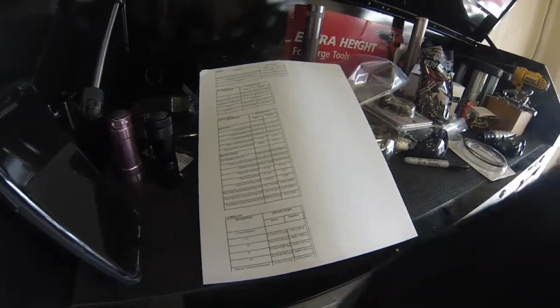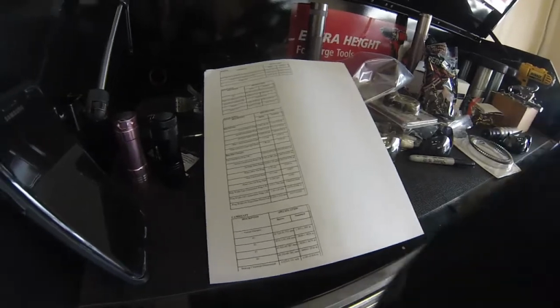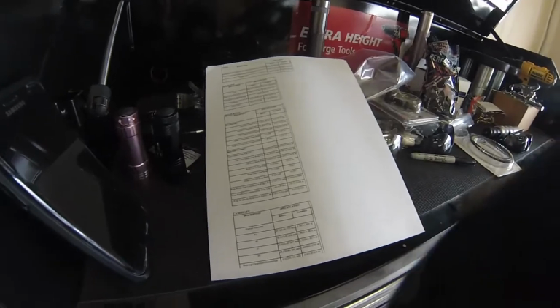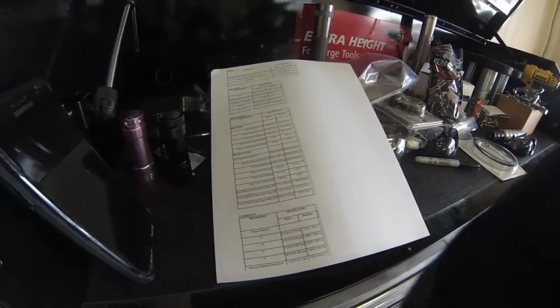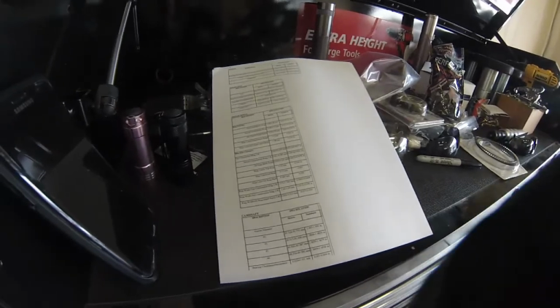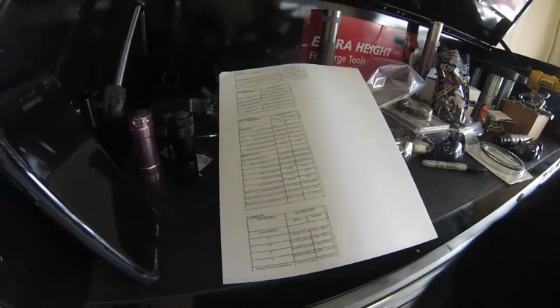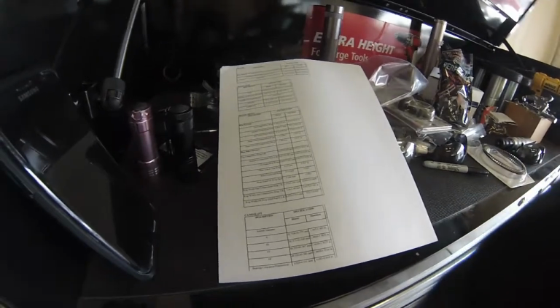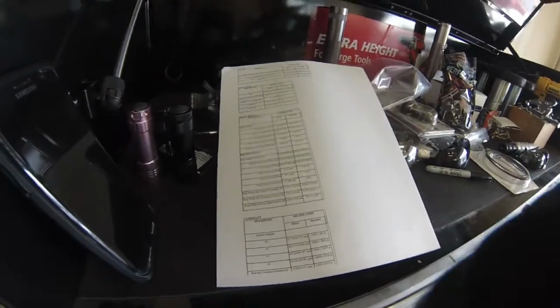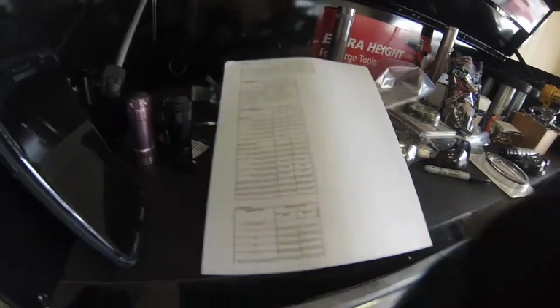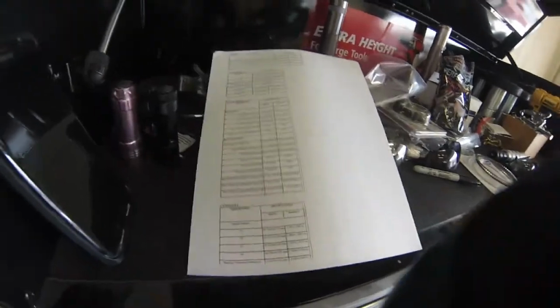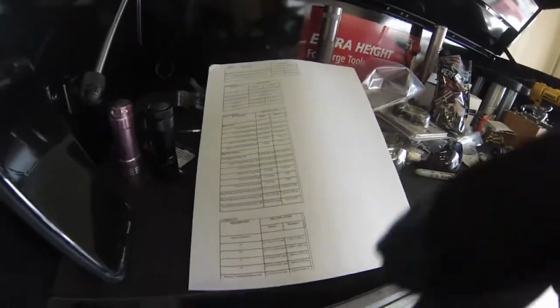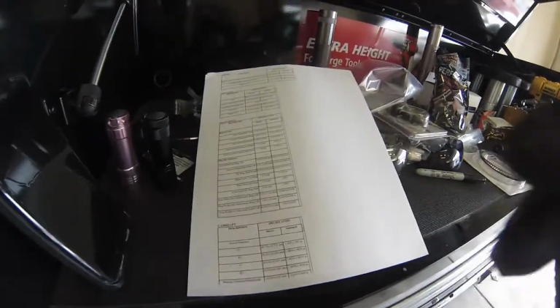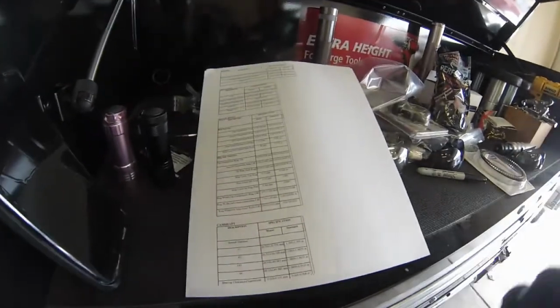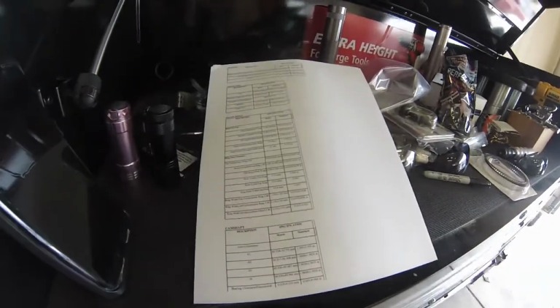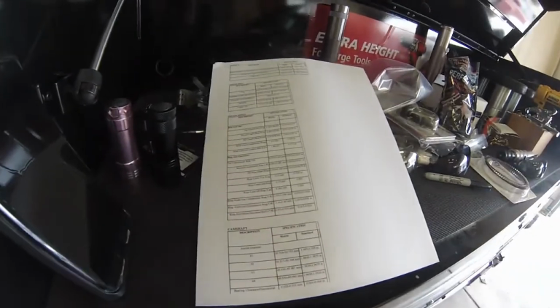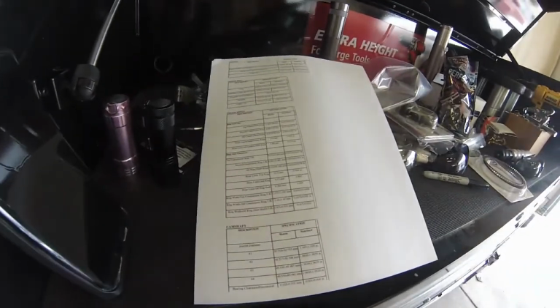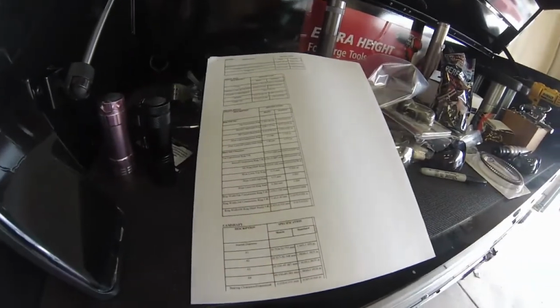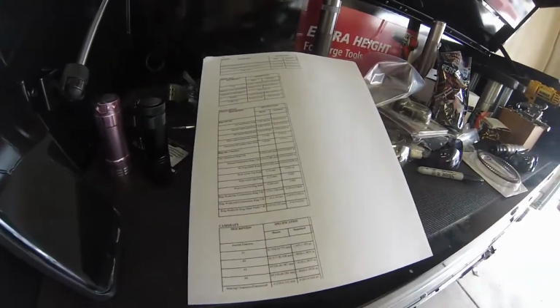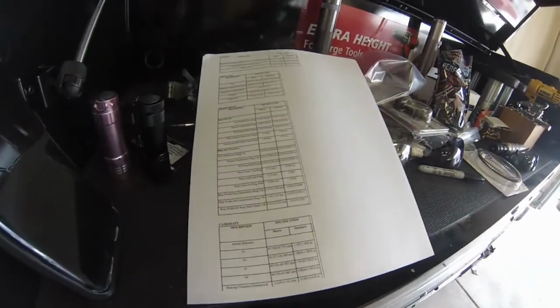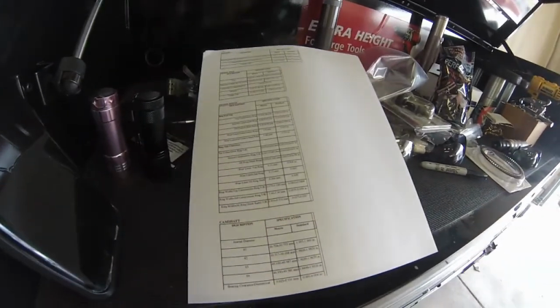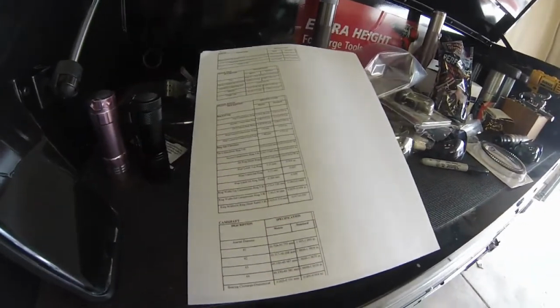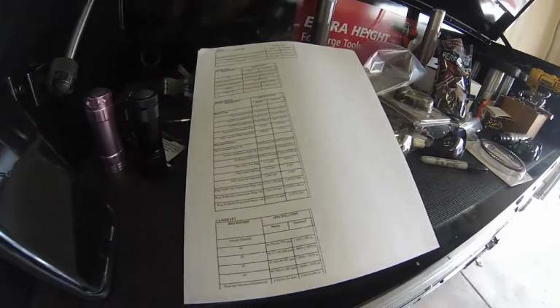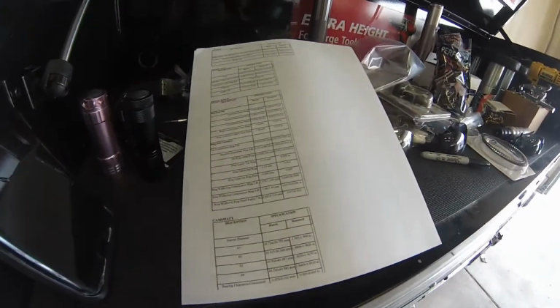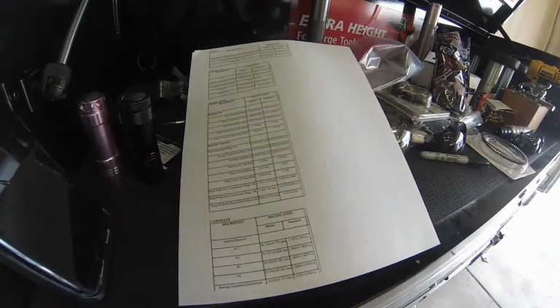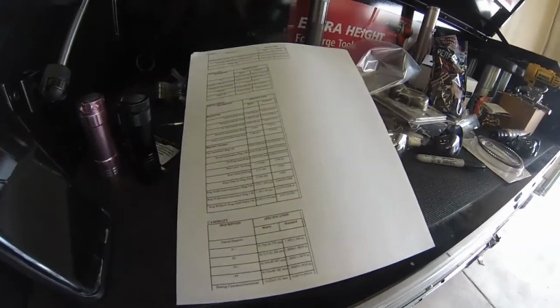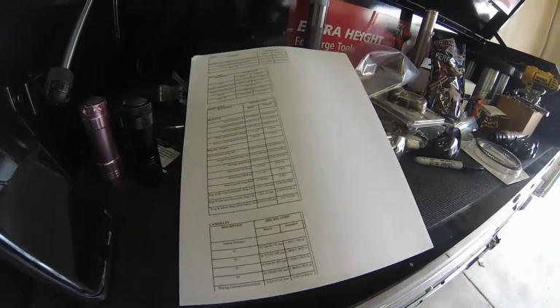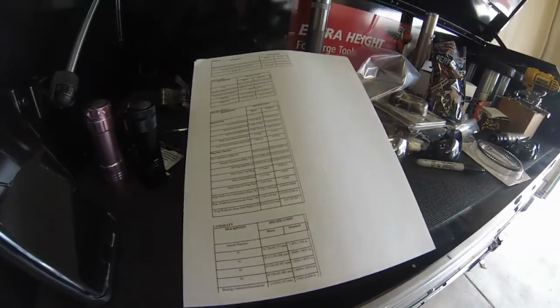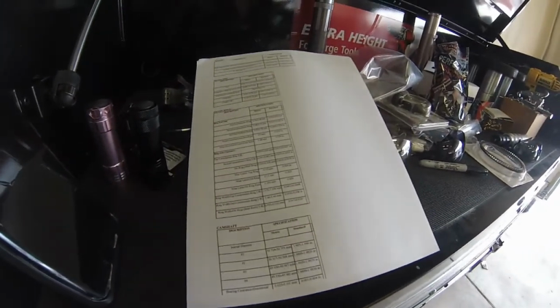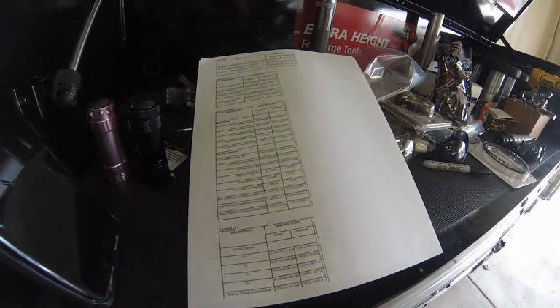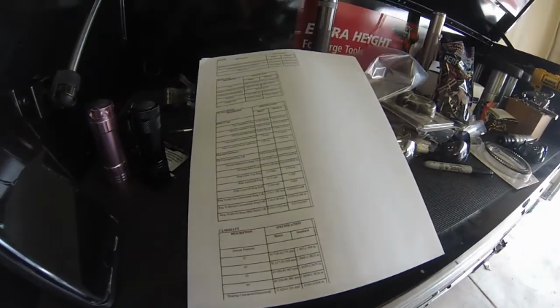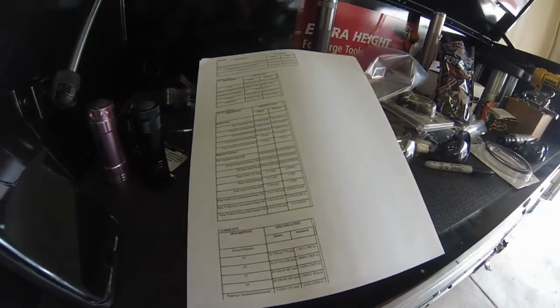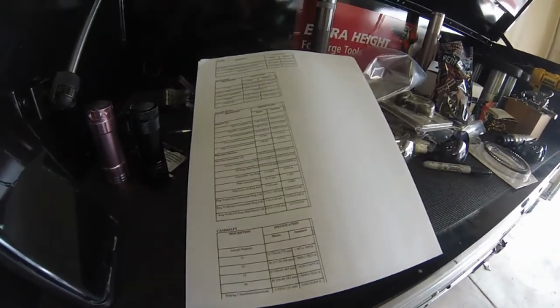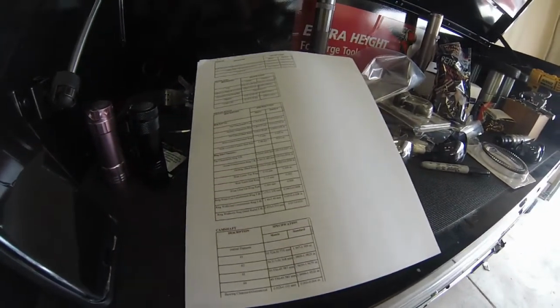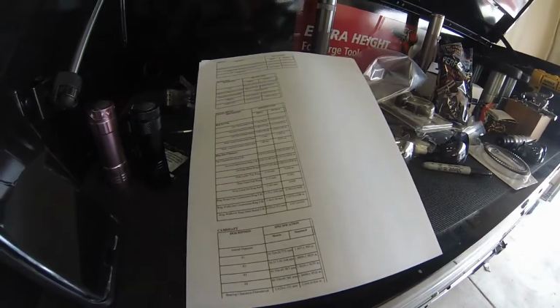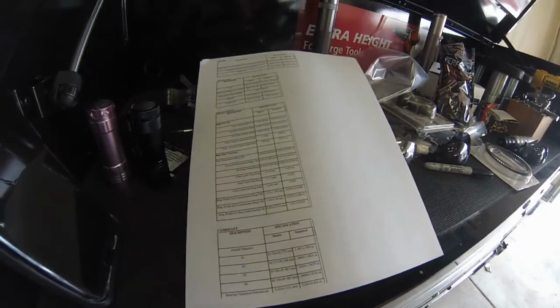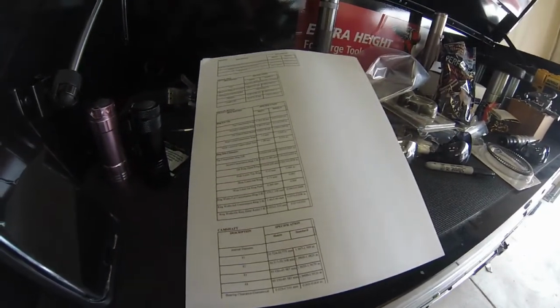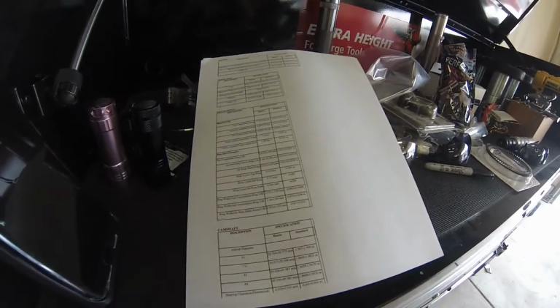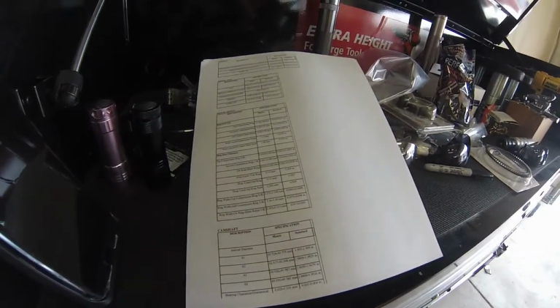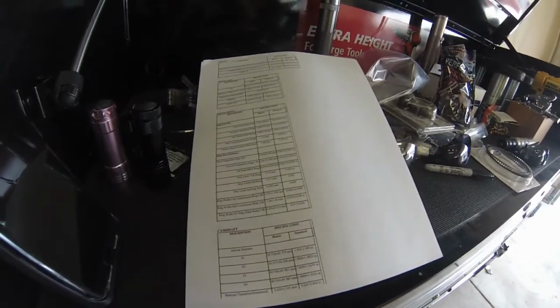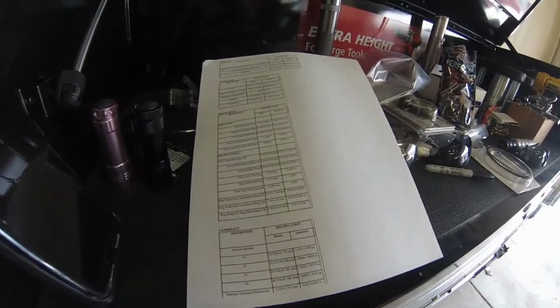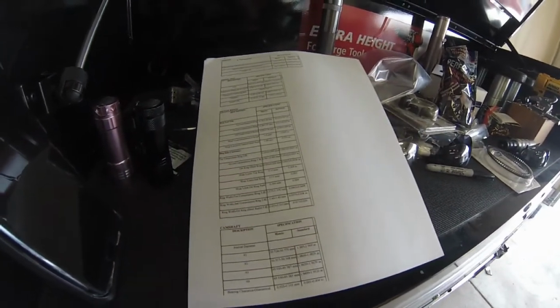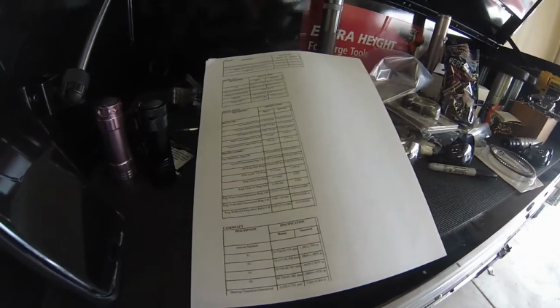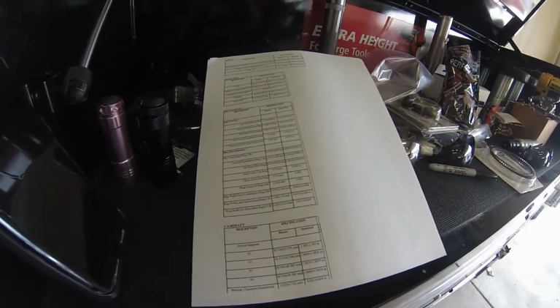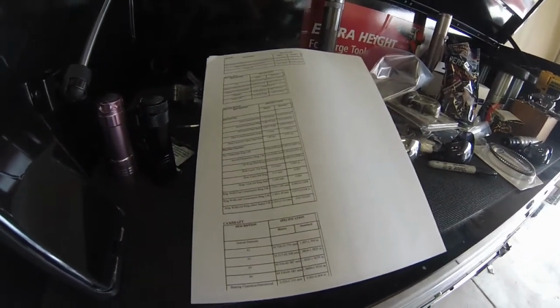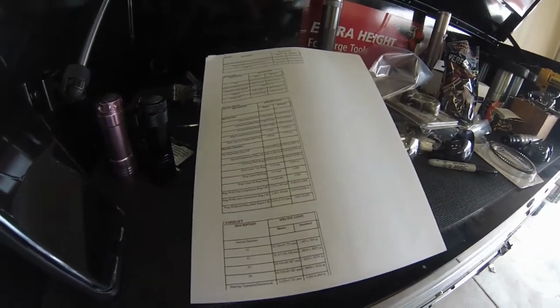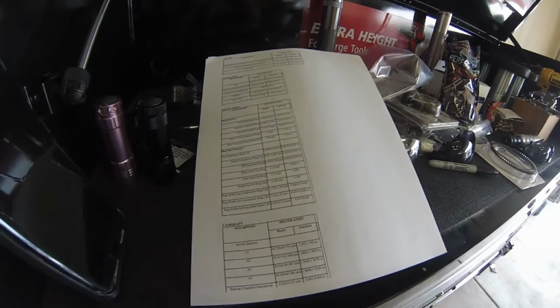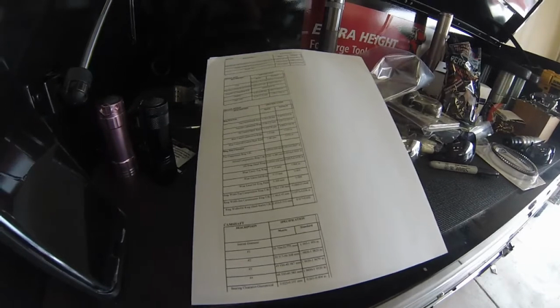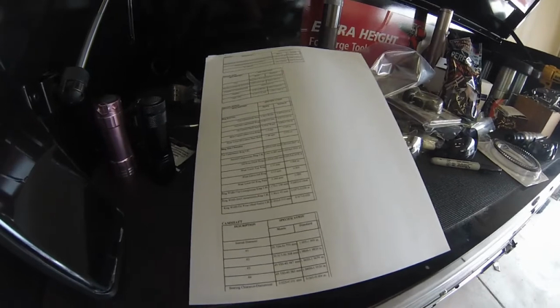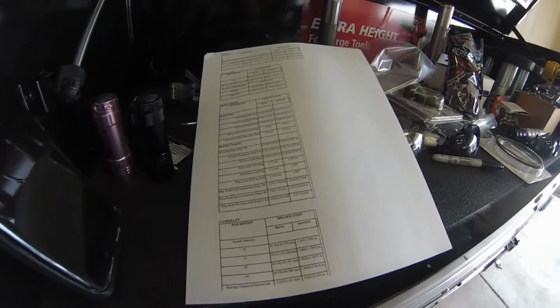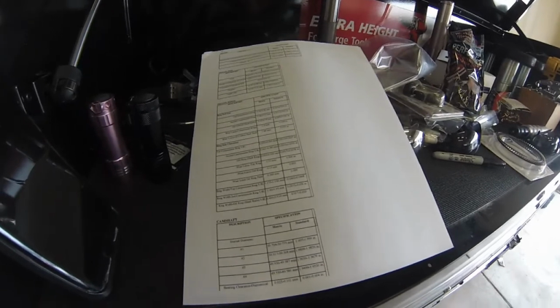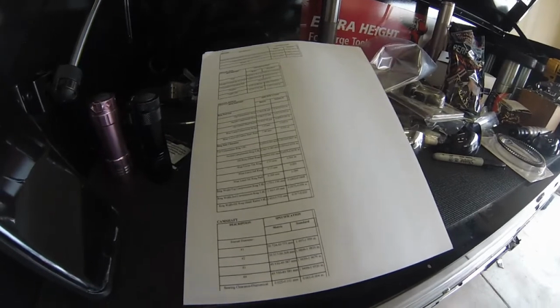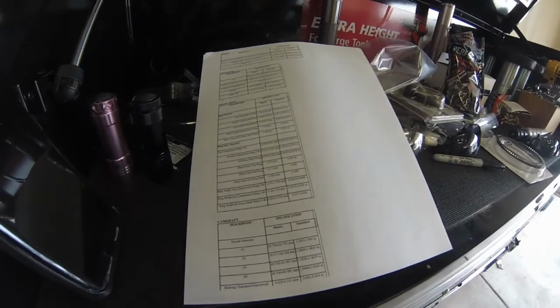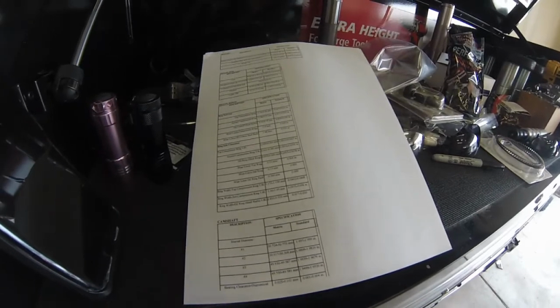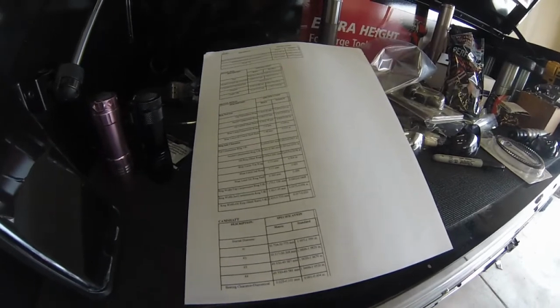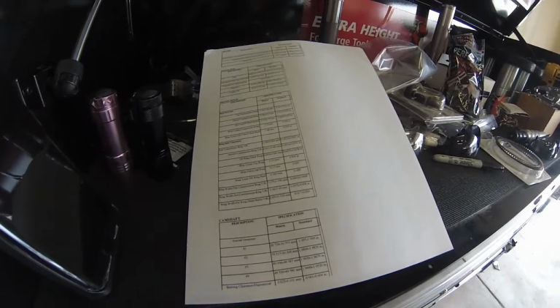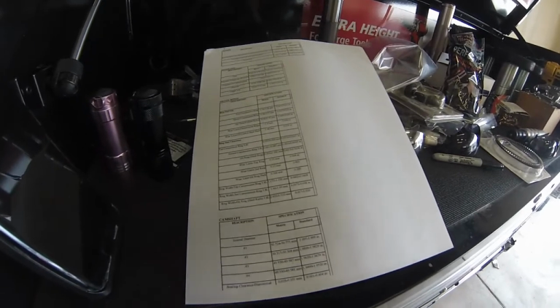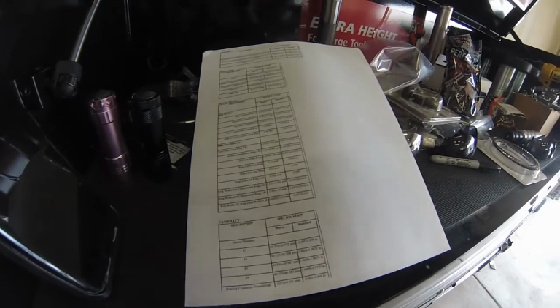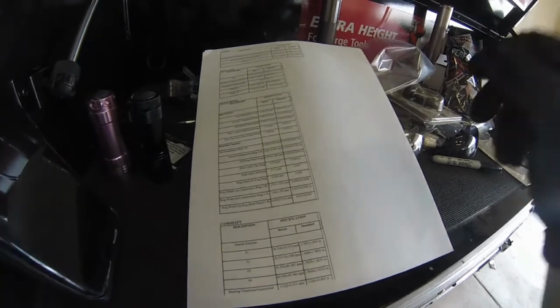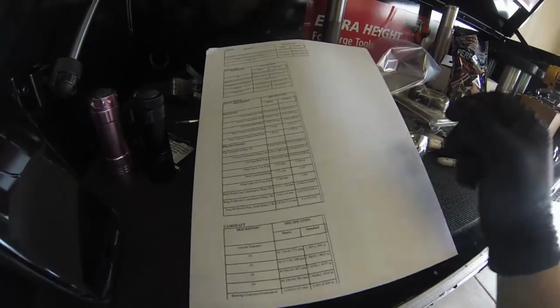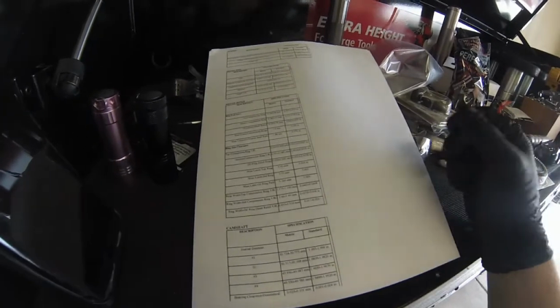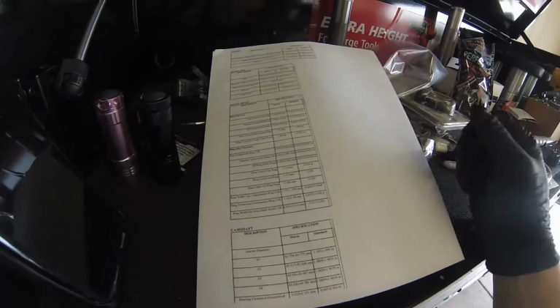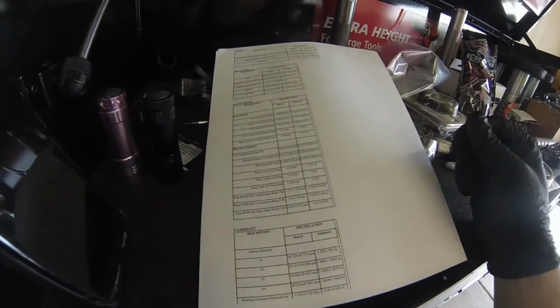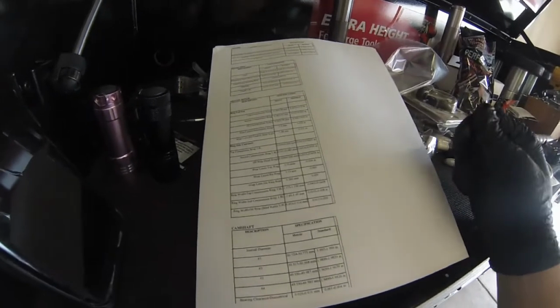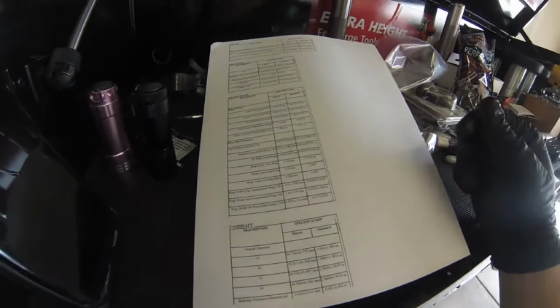We're going to be checking the piston ring's end gap. We have our specs here from Chrysler.